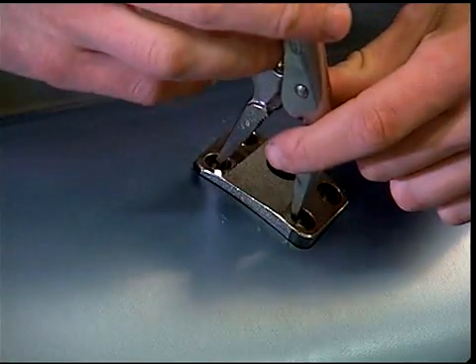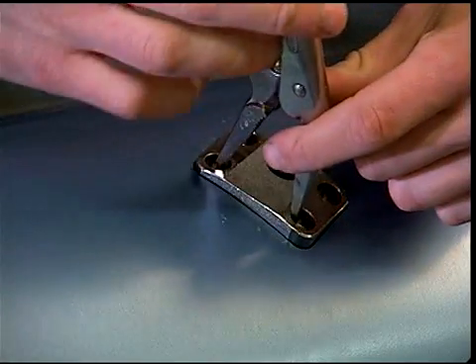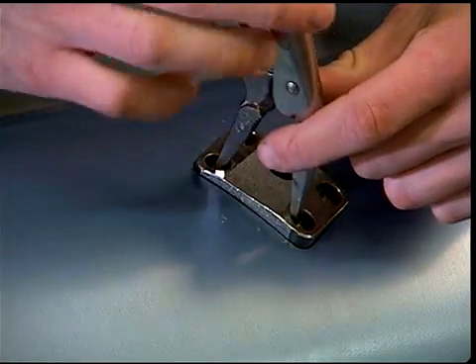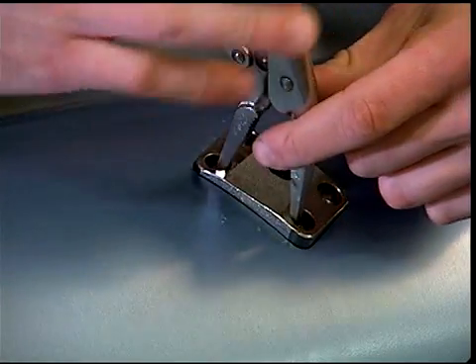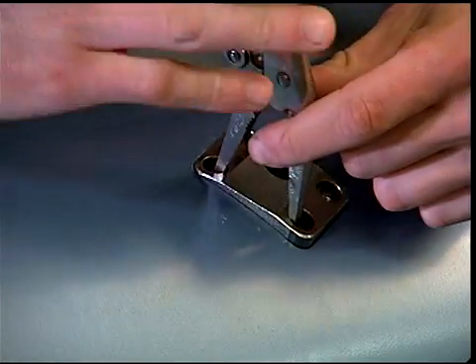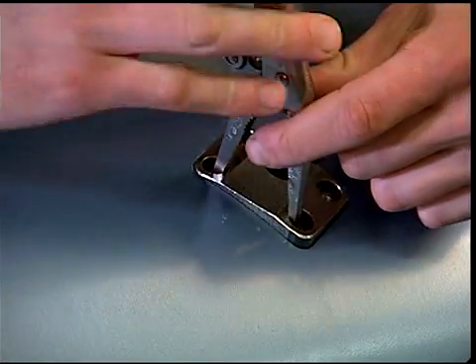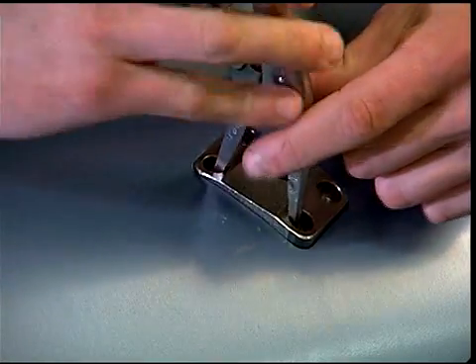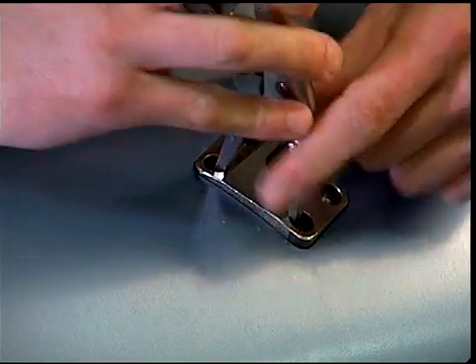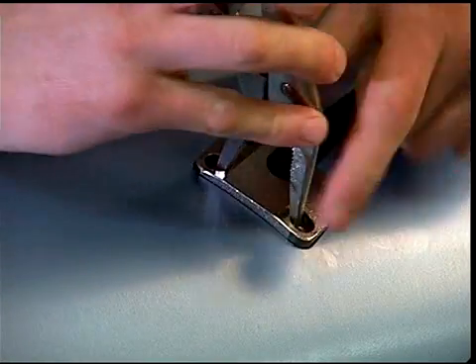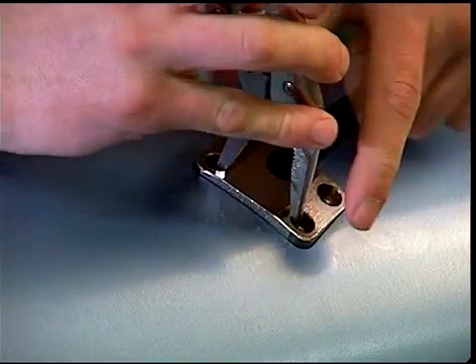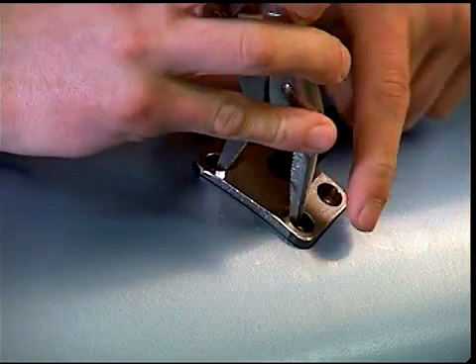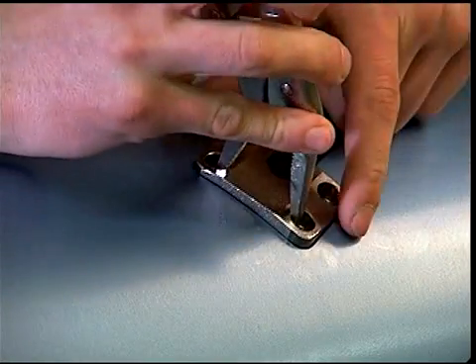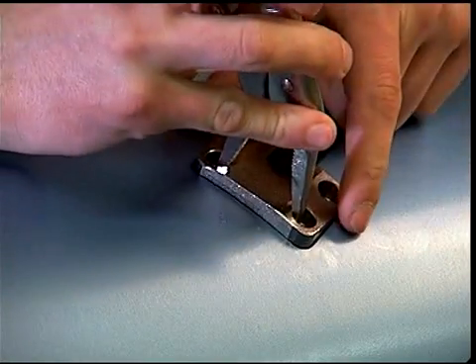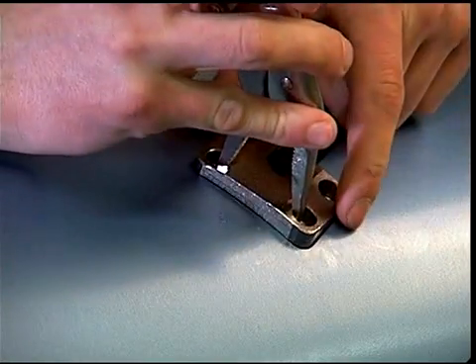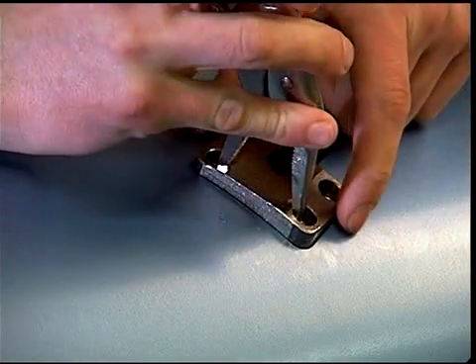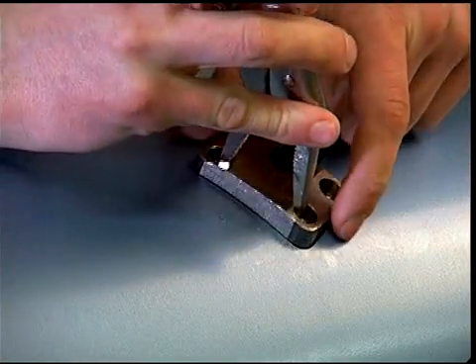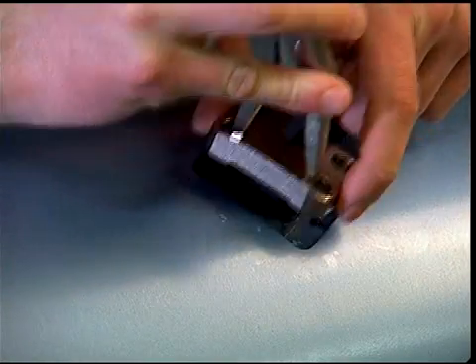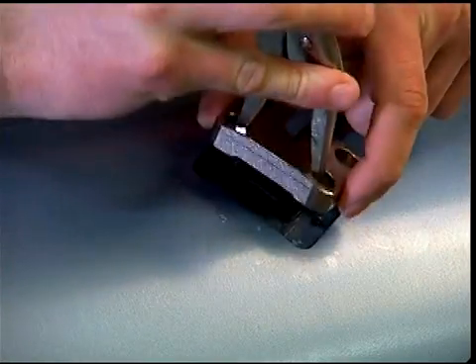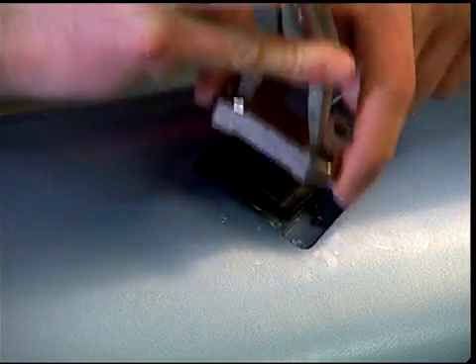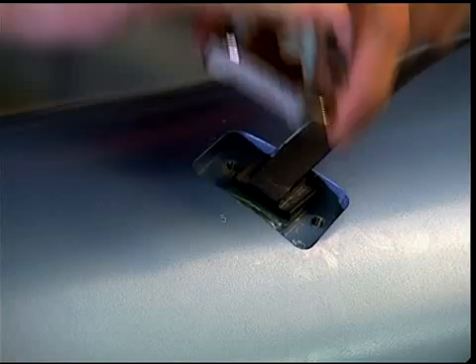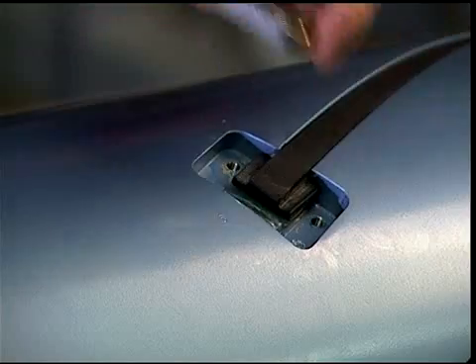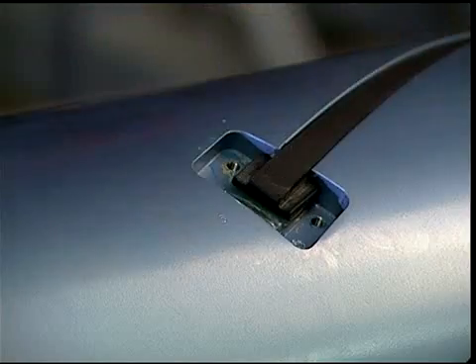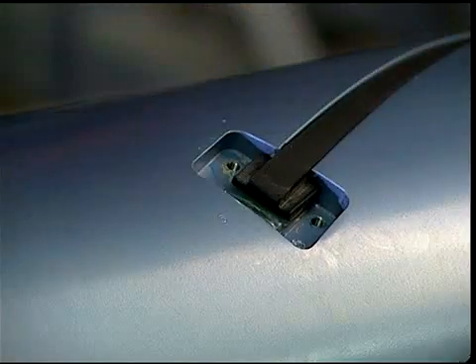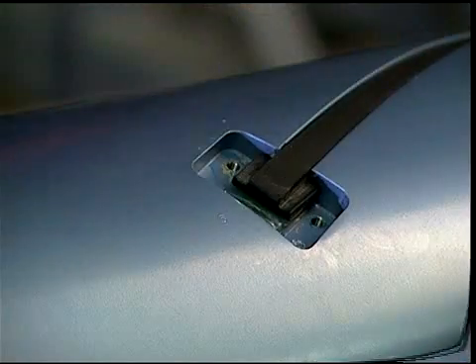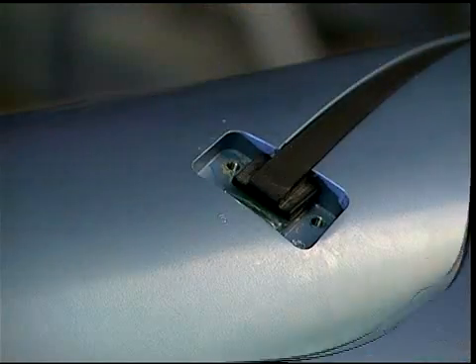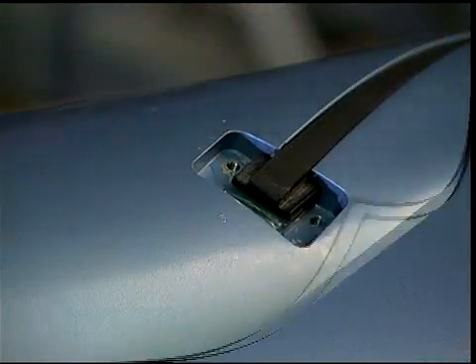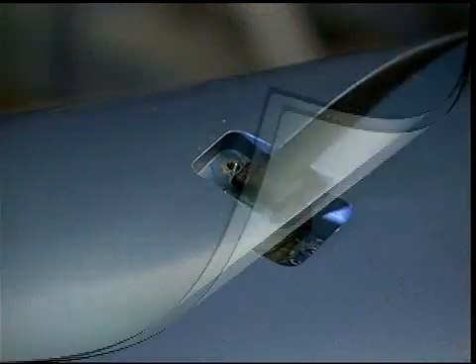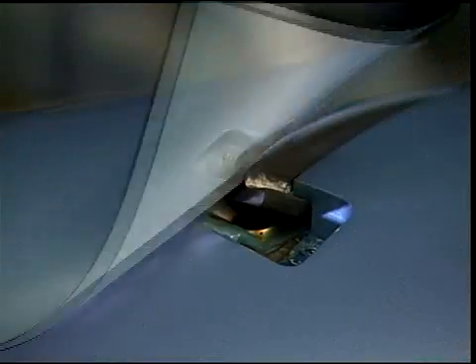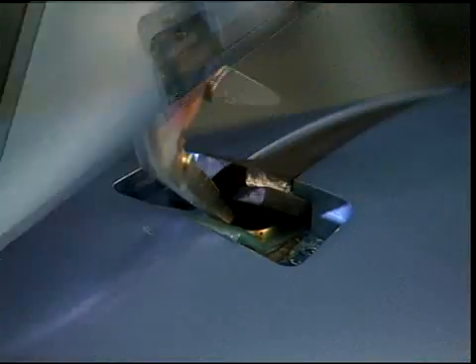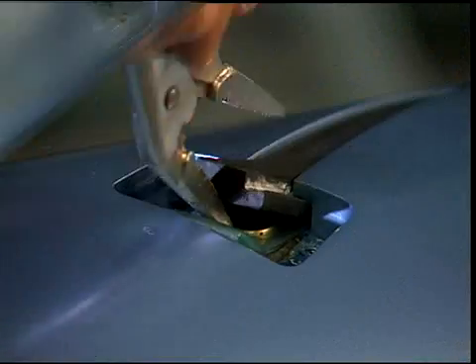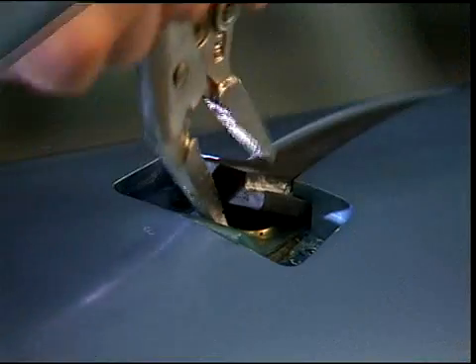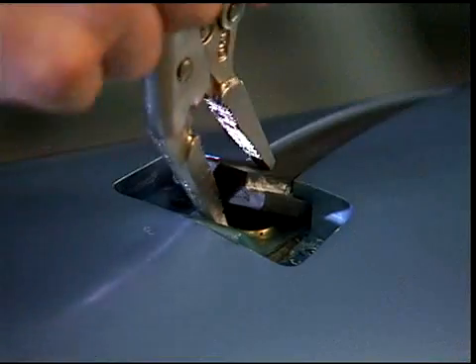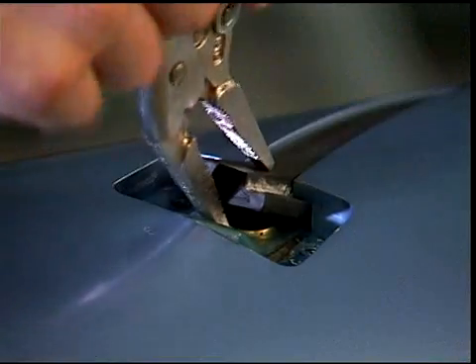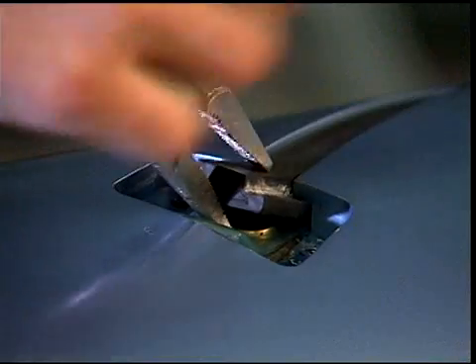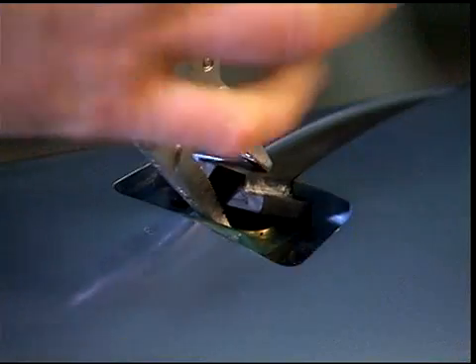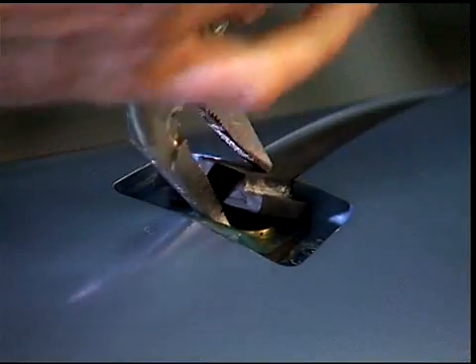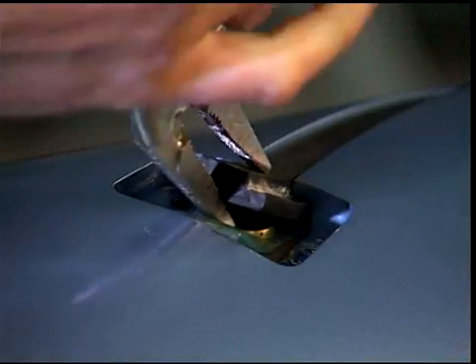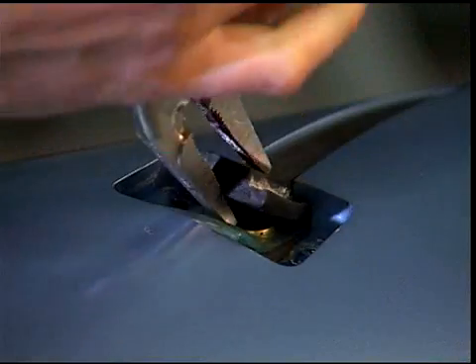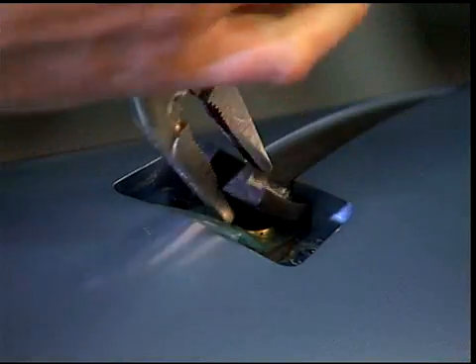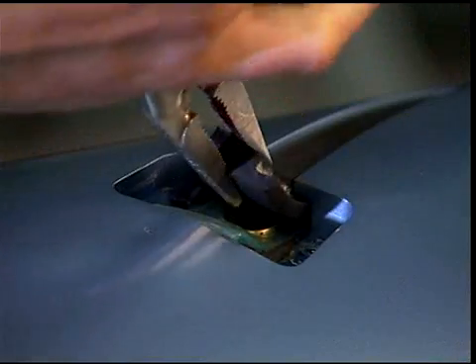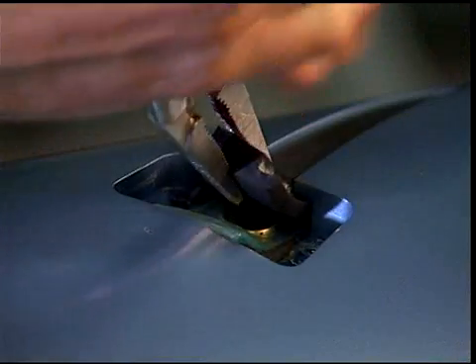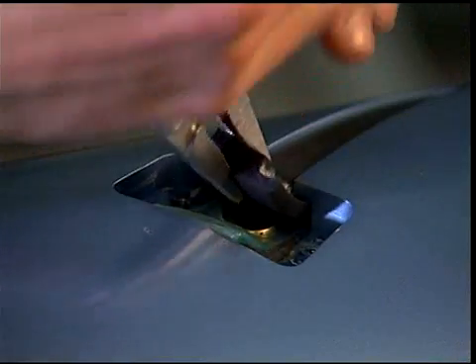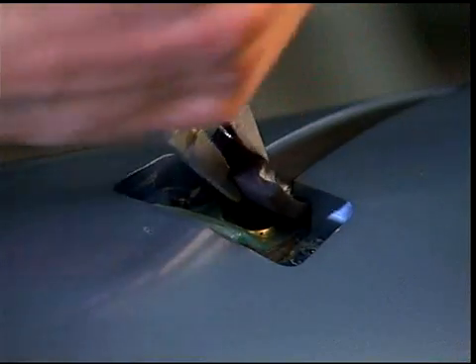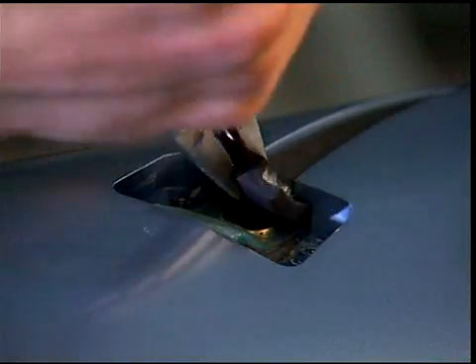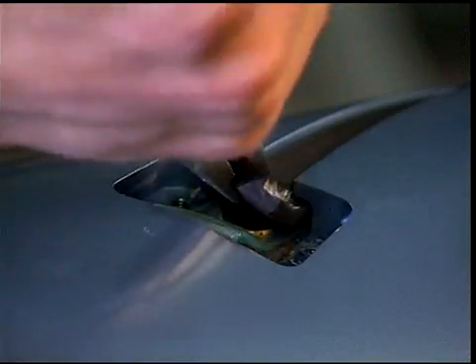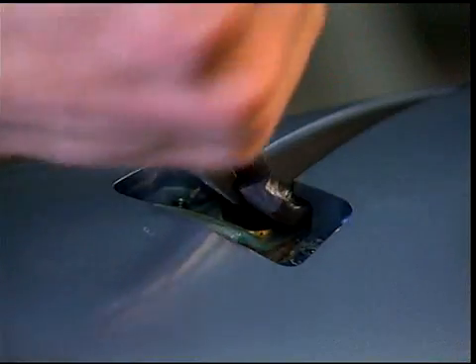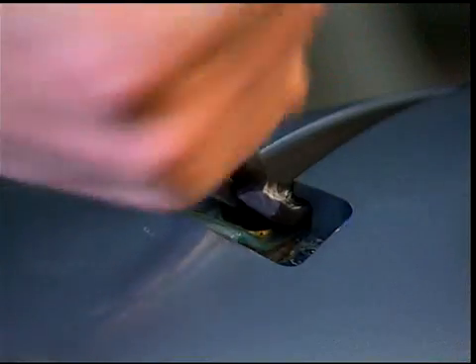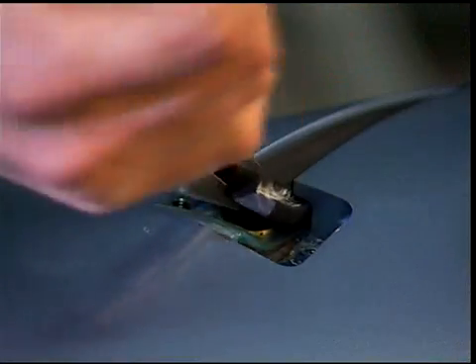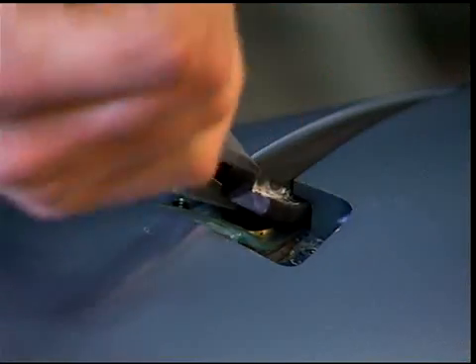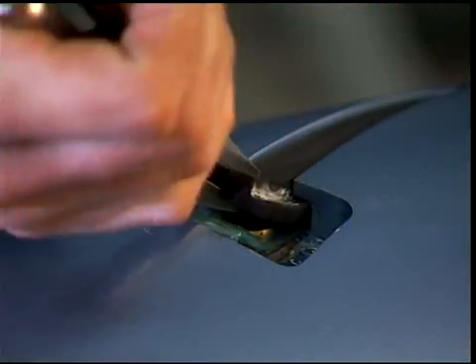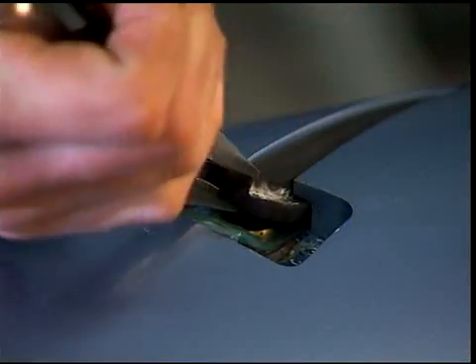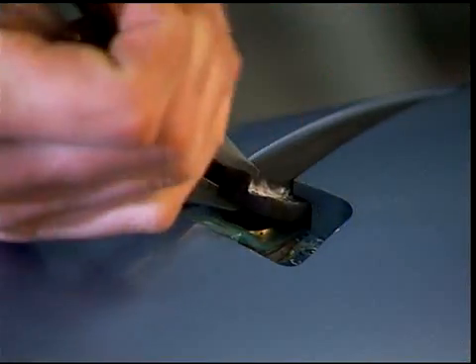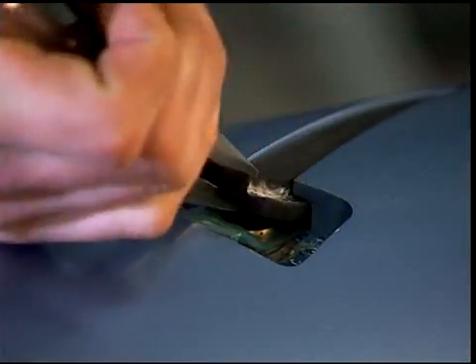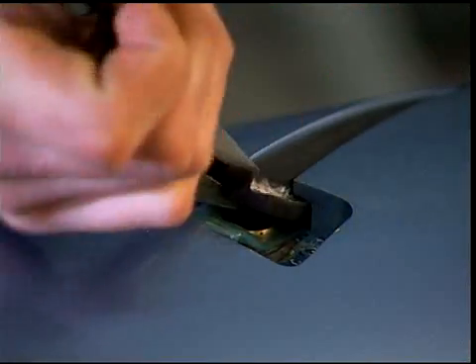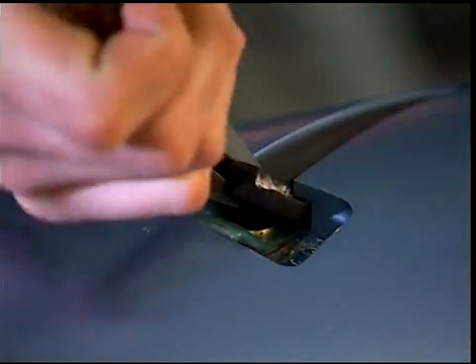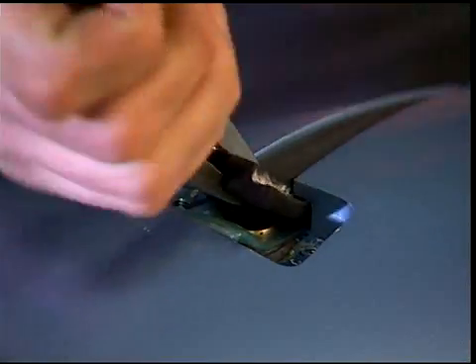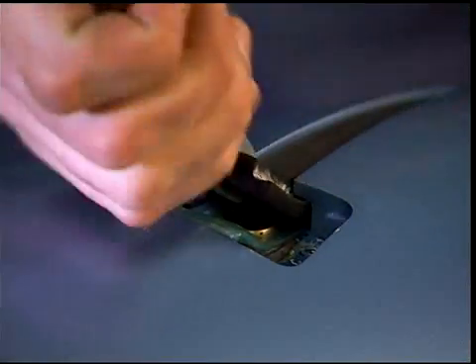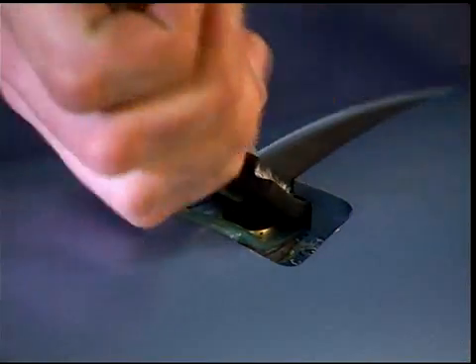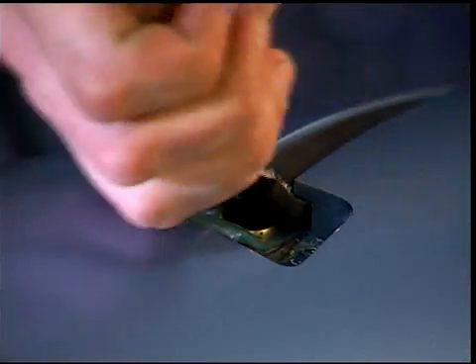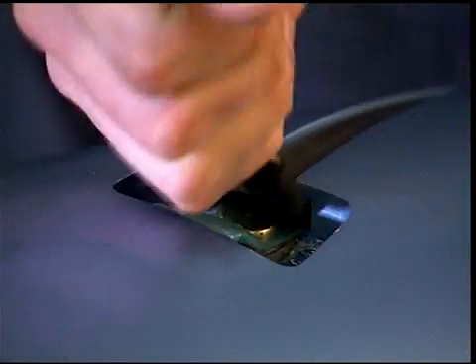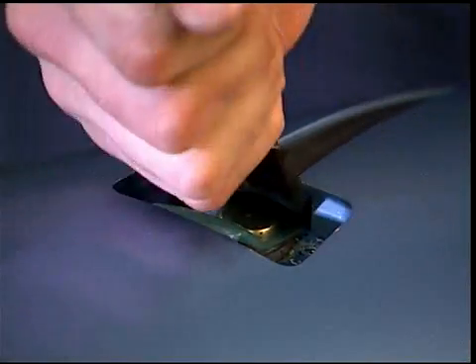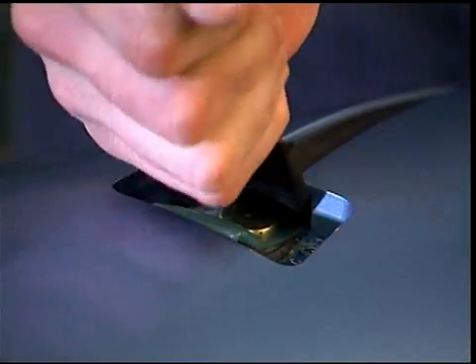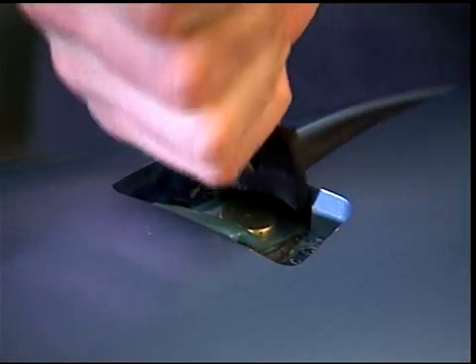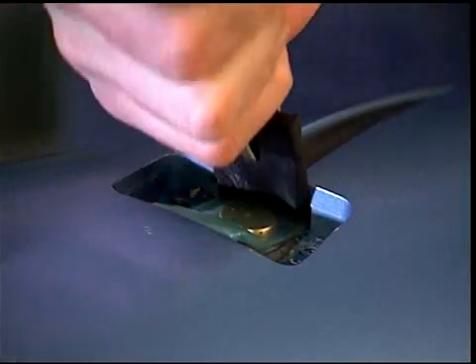Starting at the valve end of the shaft, pry up the rubber element and remove it from the slot.